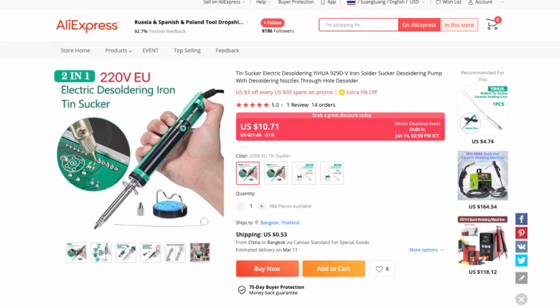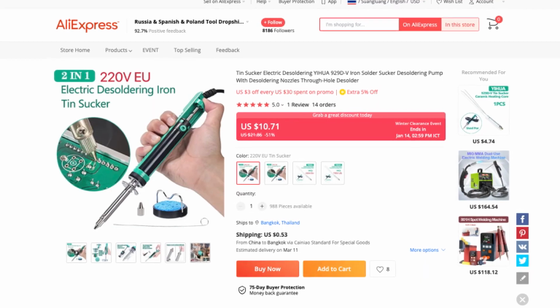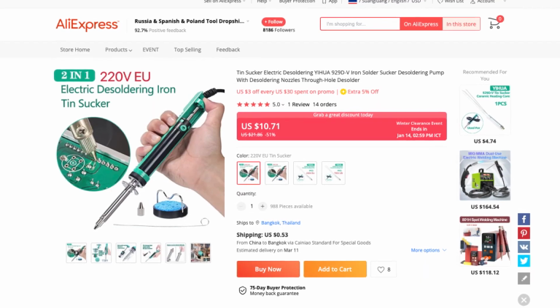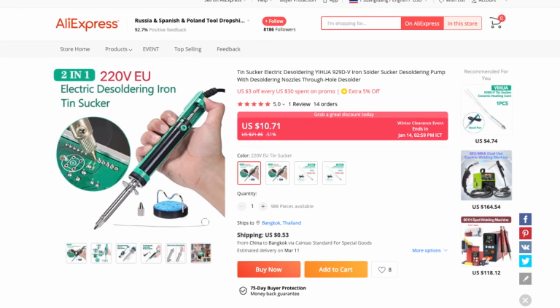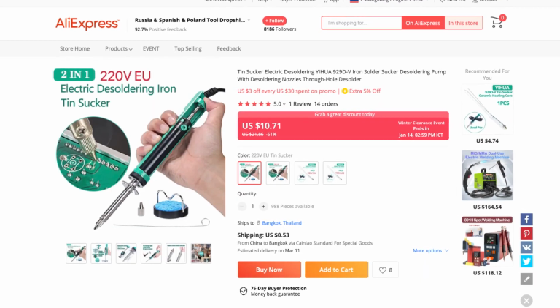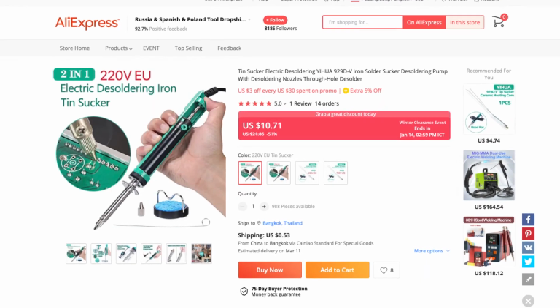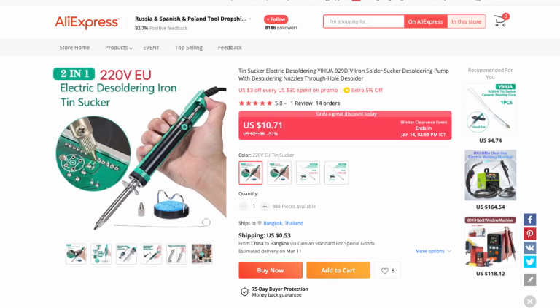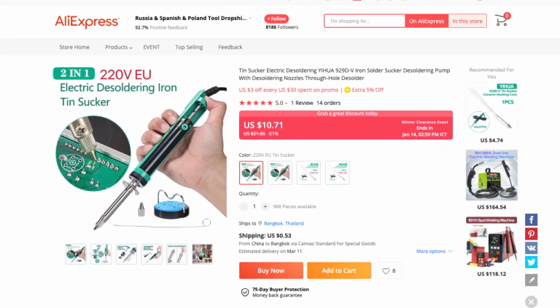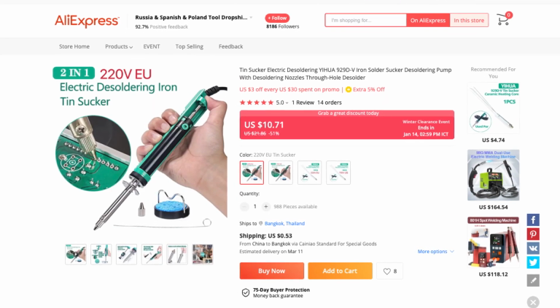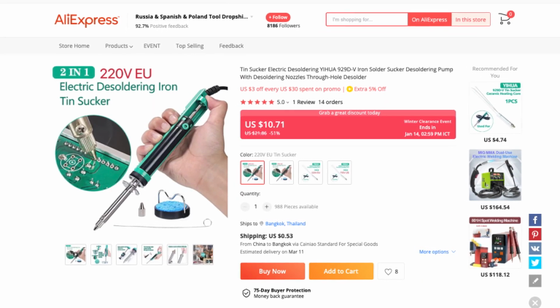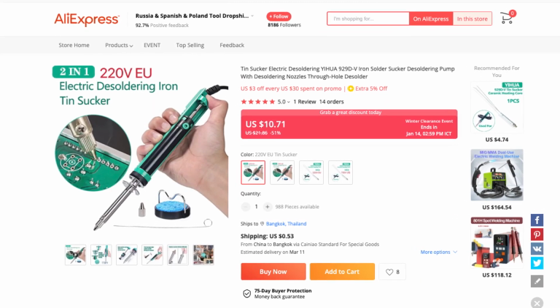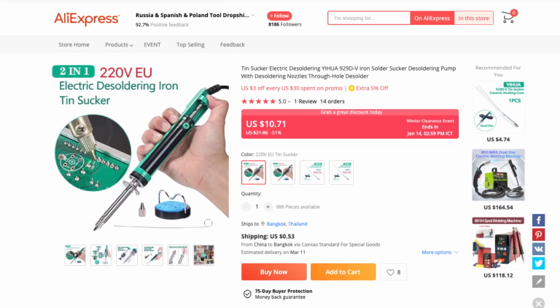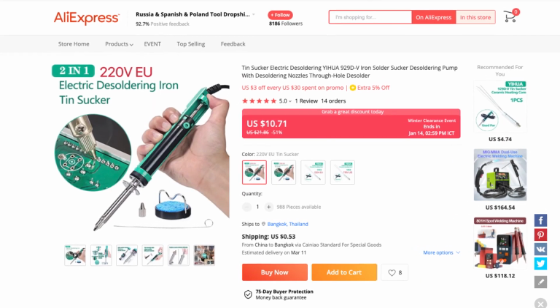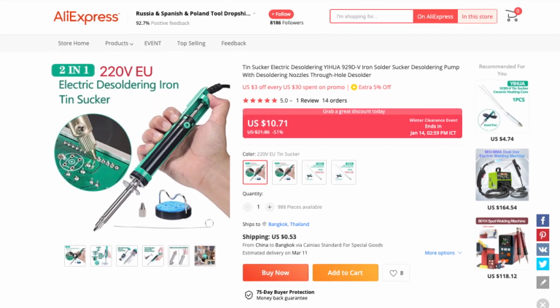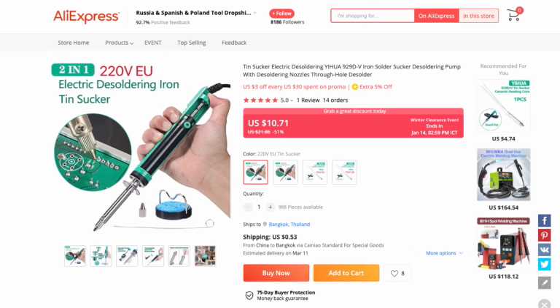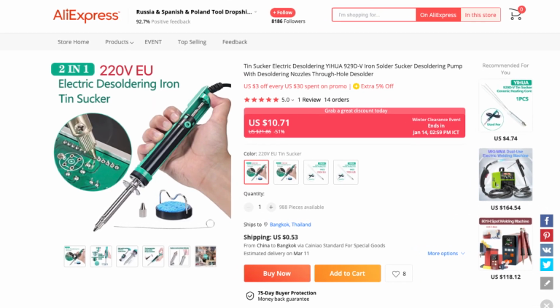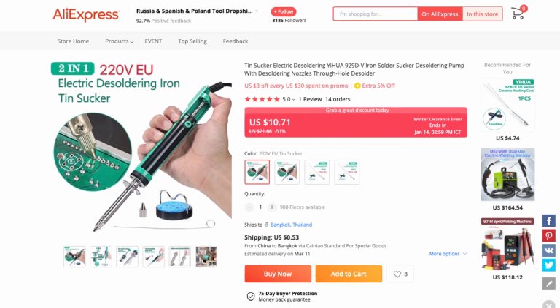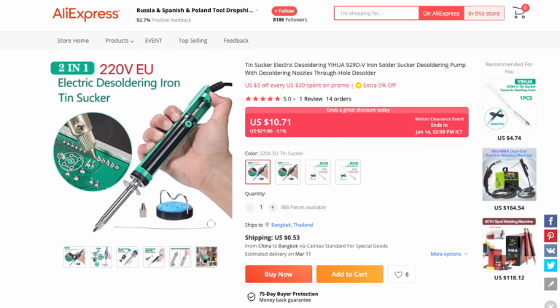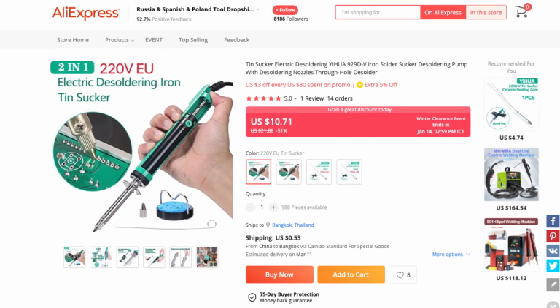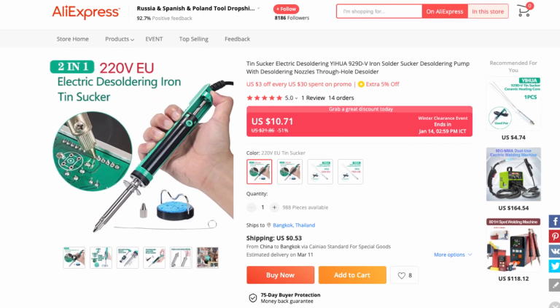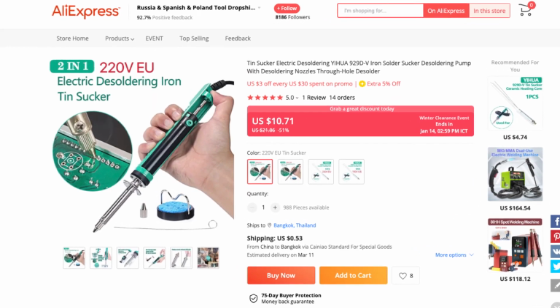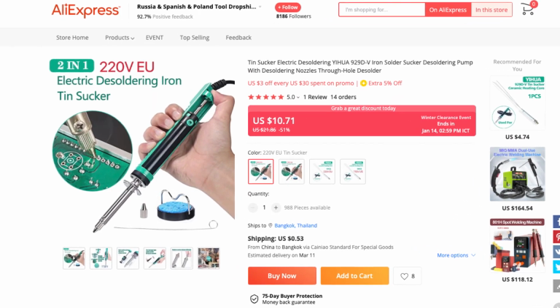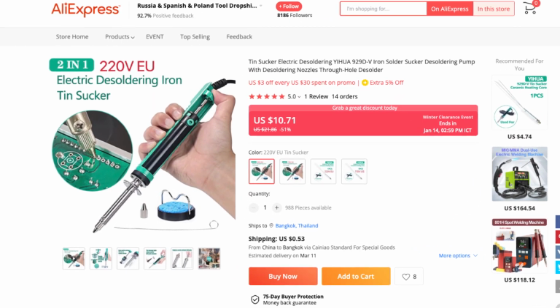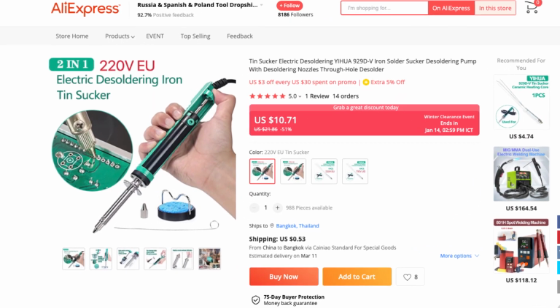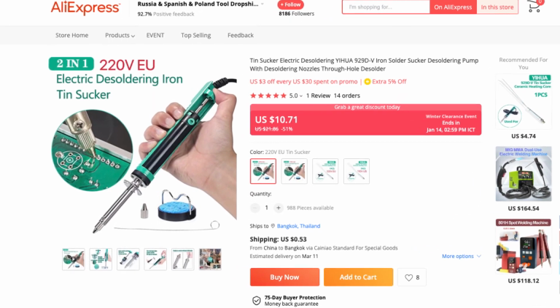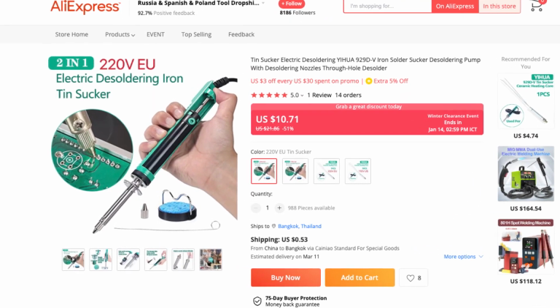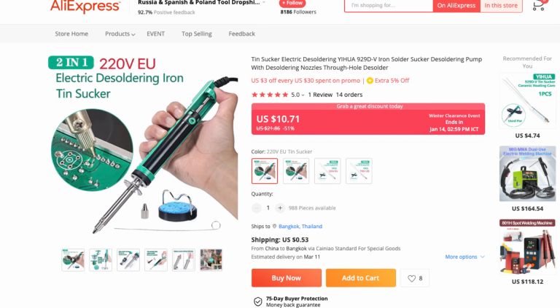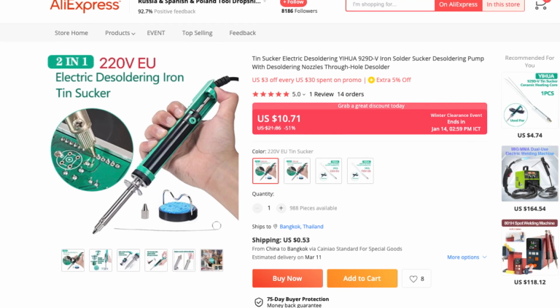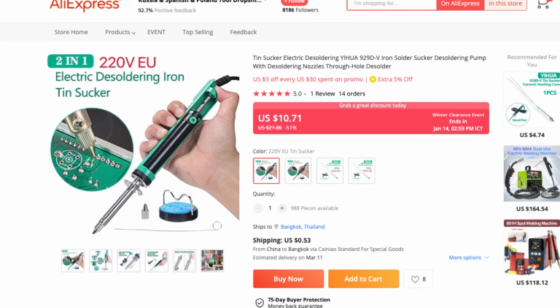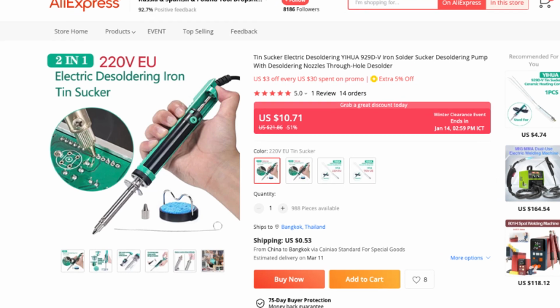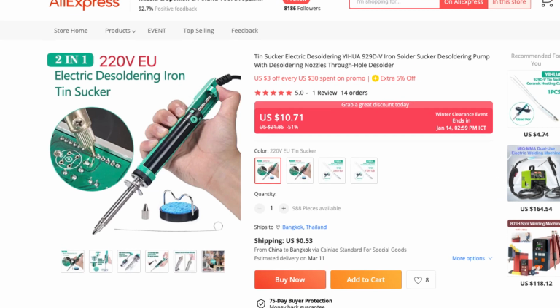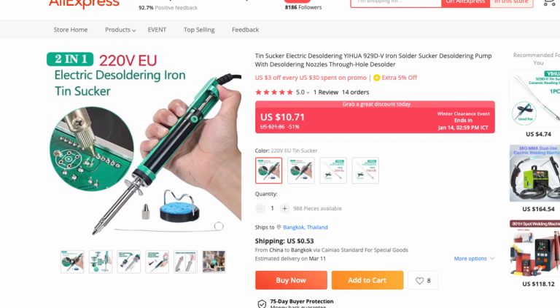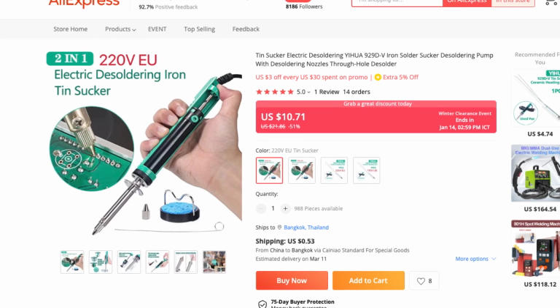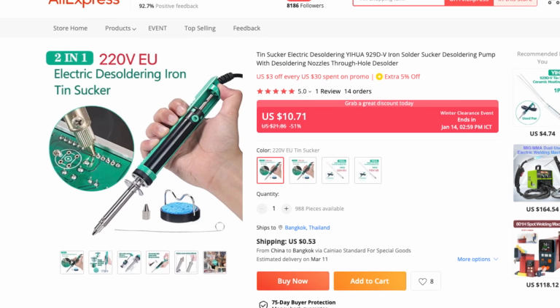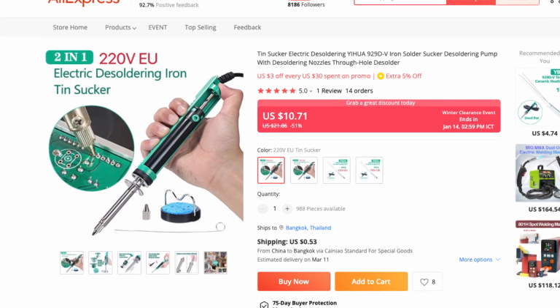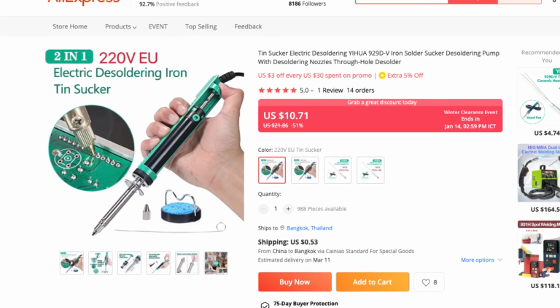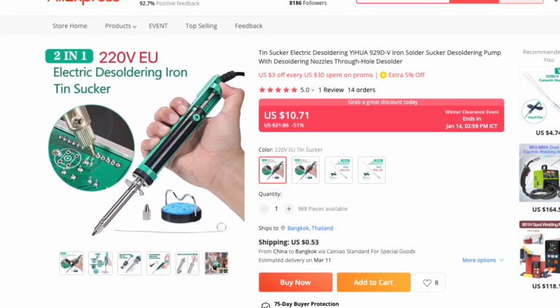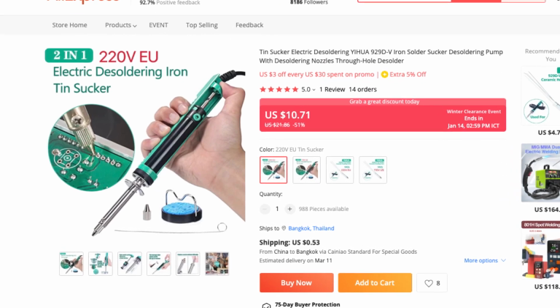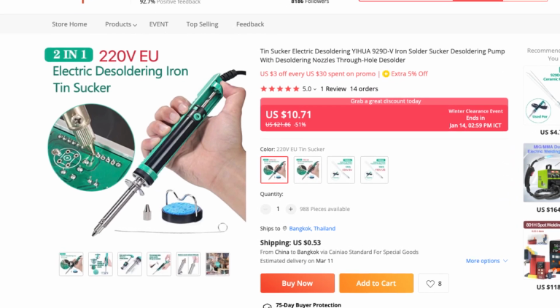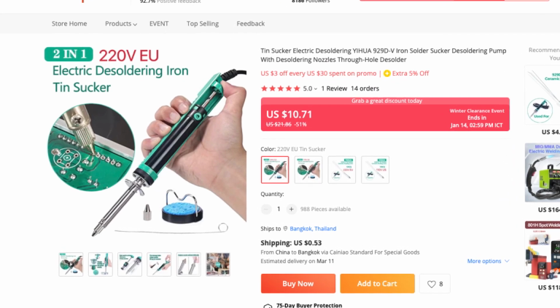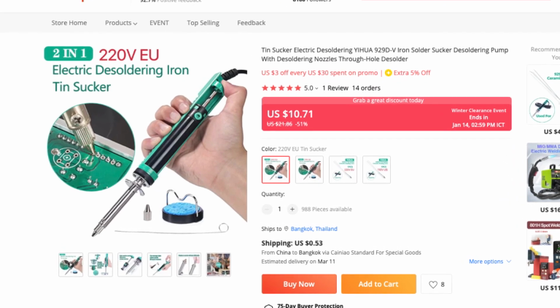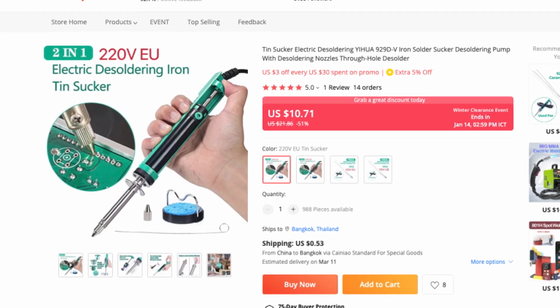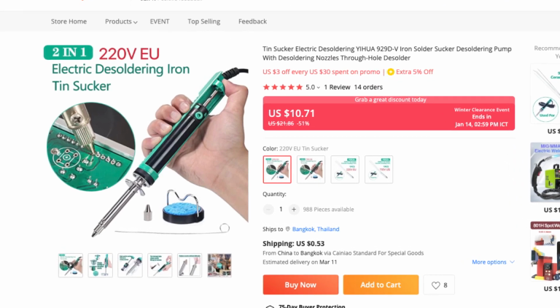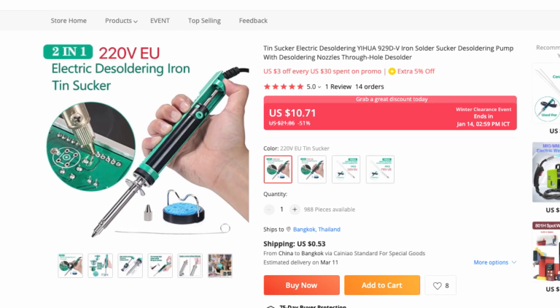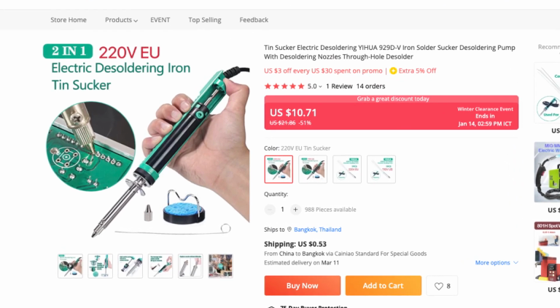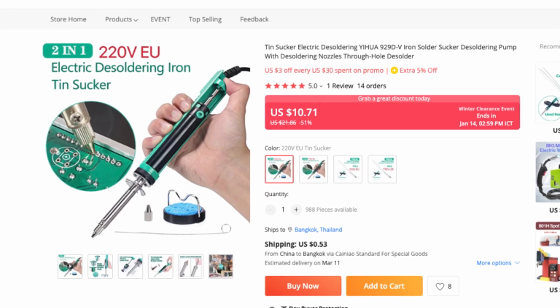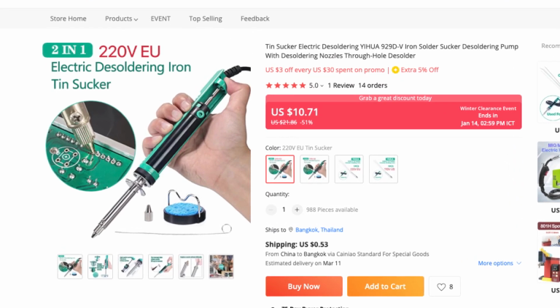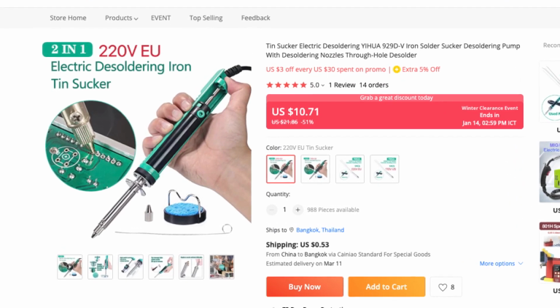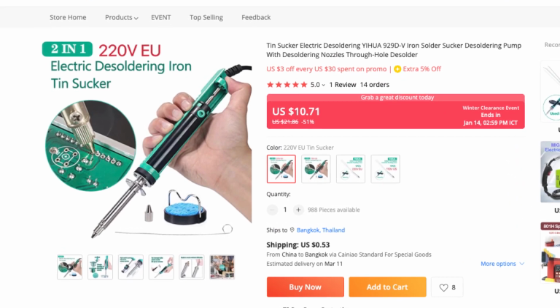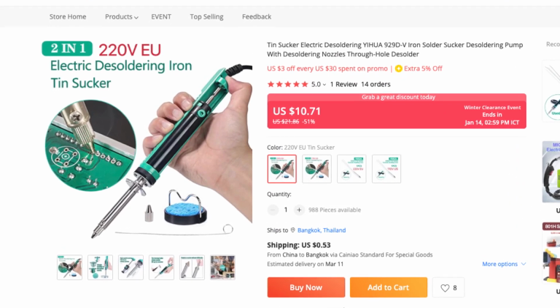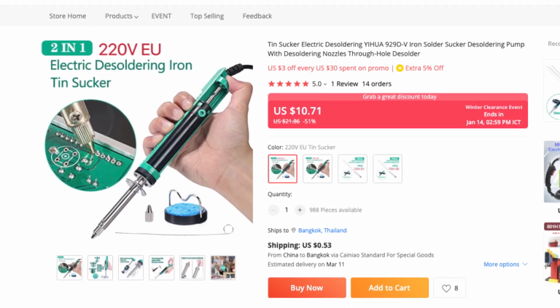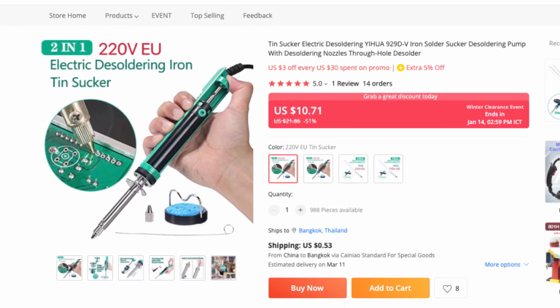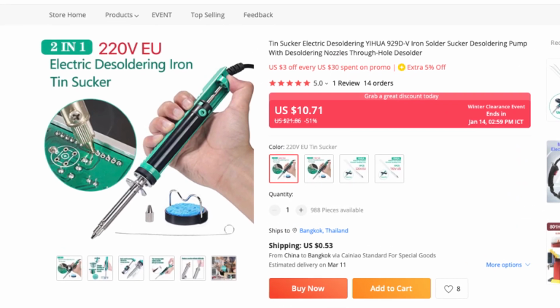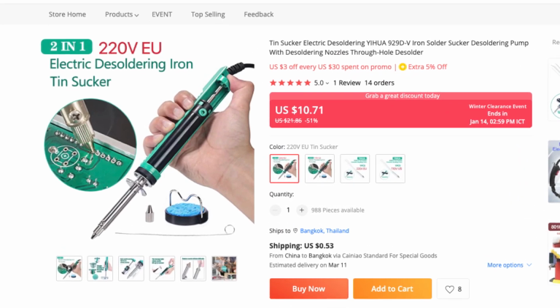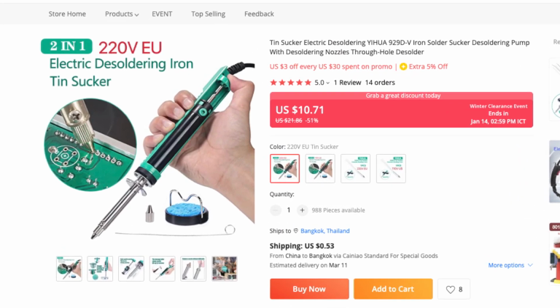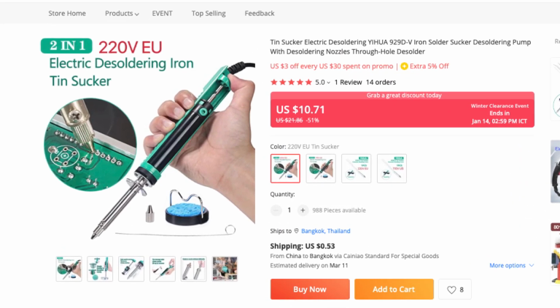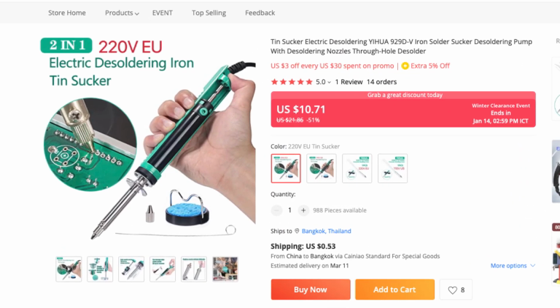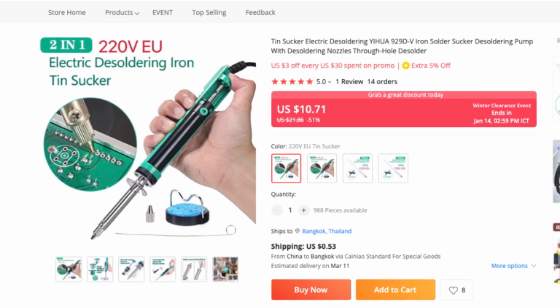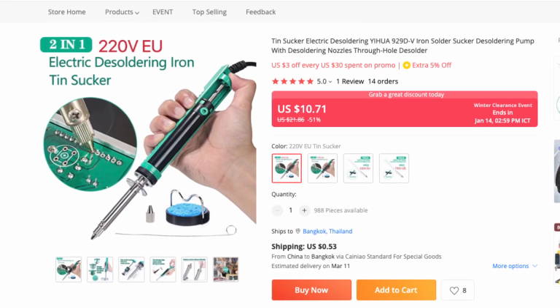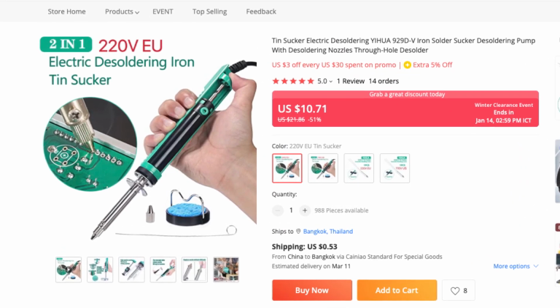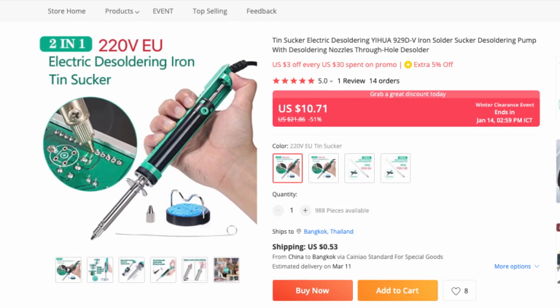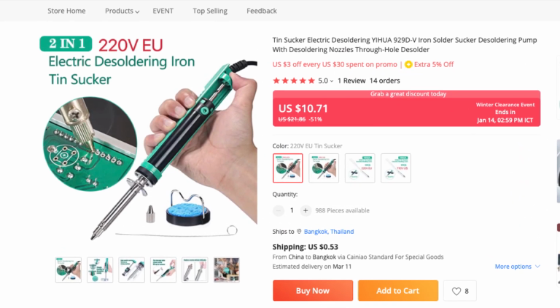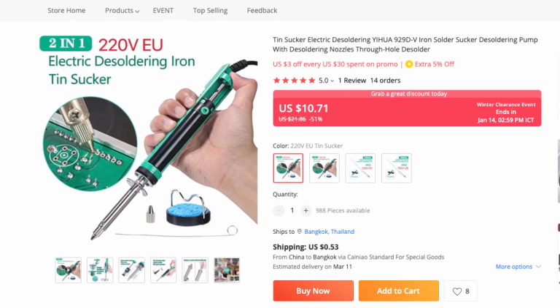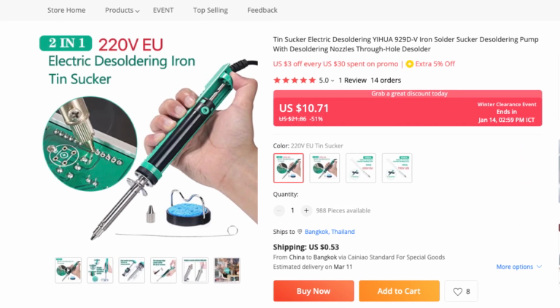I accidentally ran into this — the Yehua 929DV. I got it on sale for around $10, so I decided to try it out.